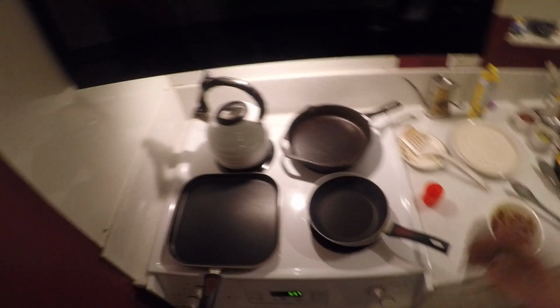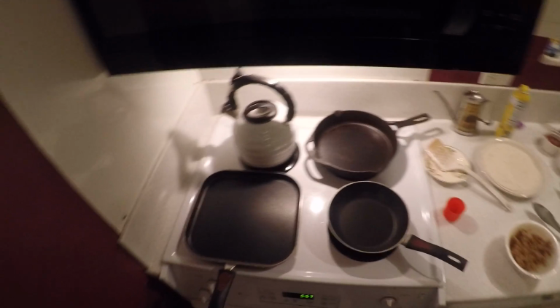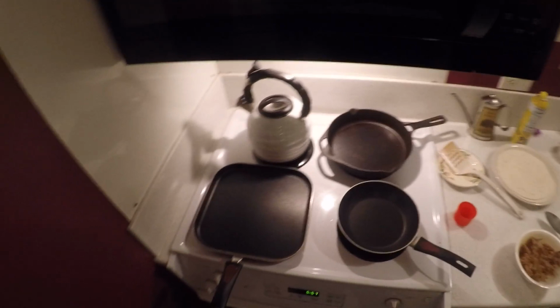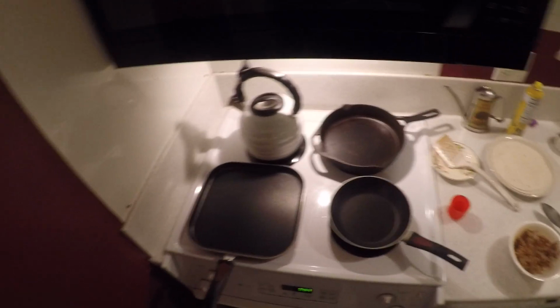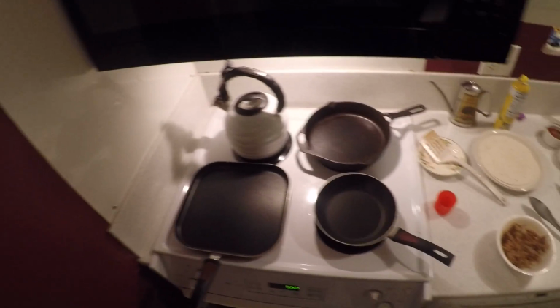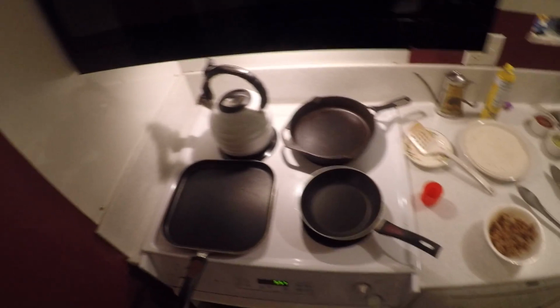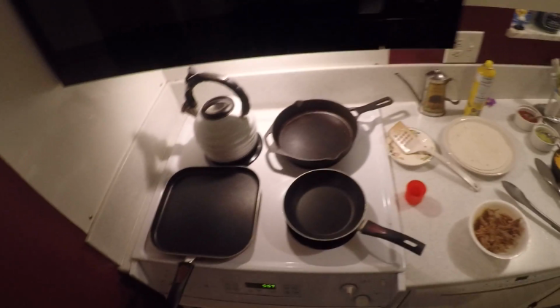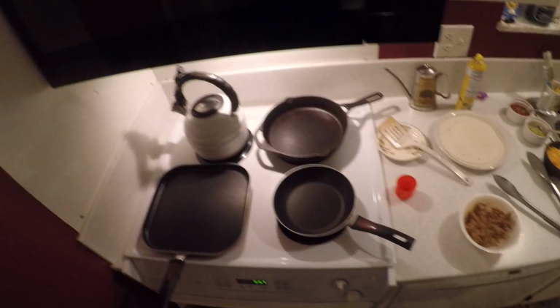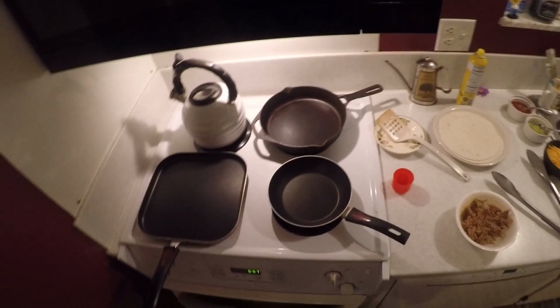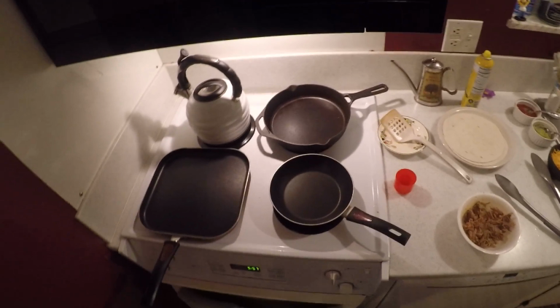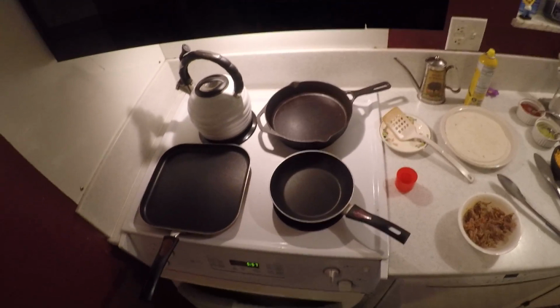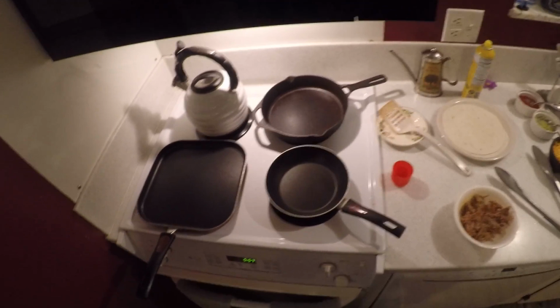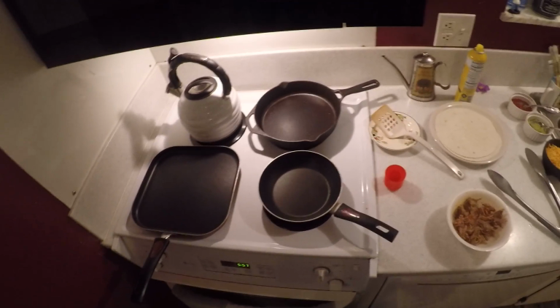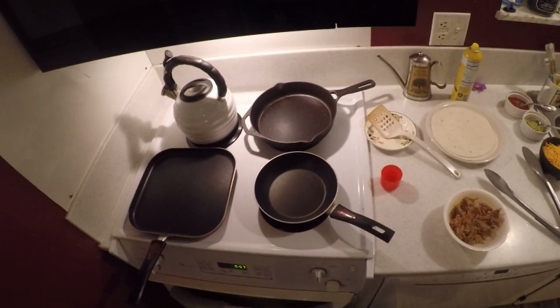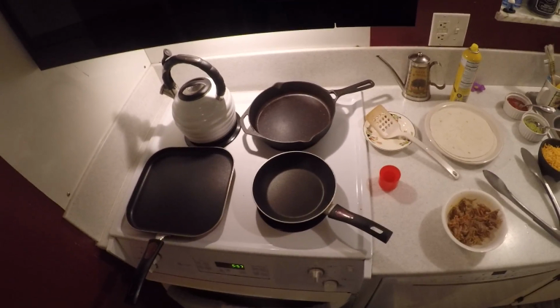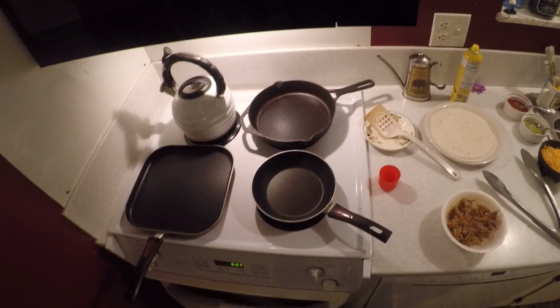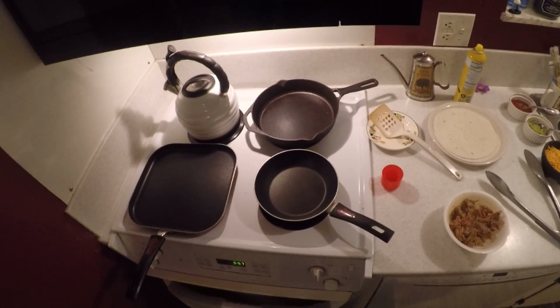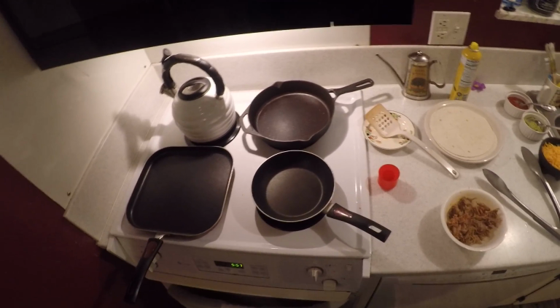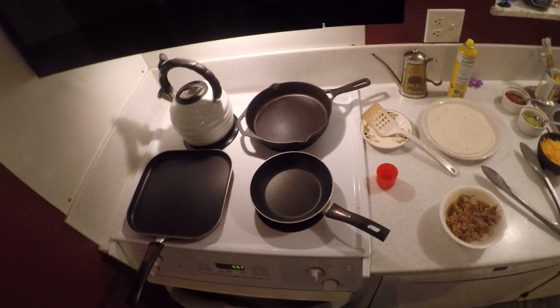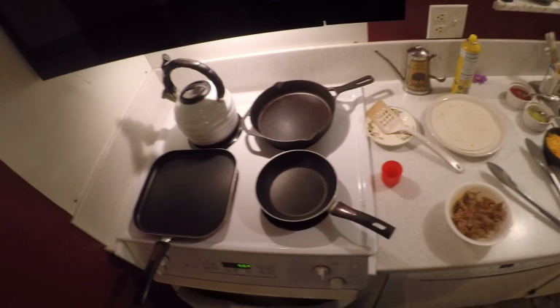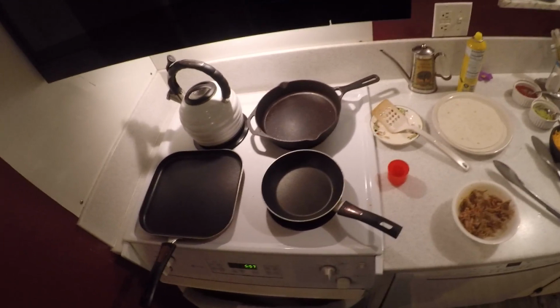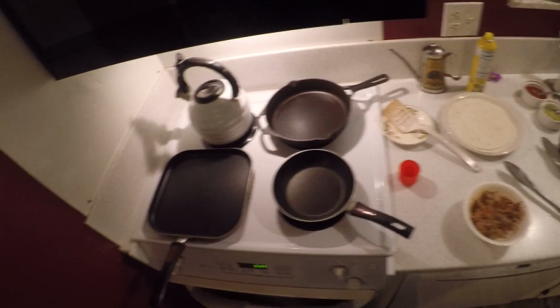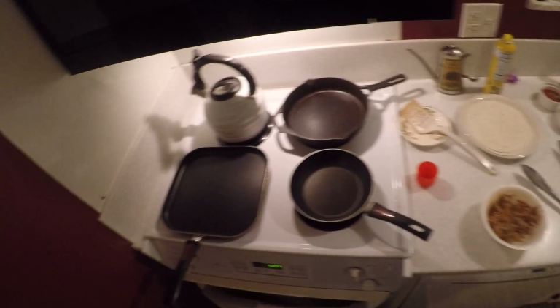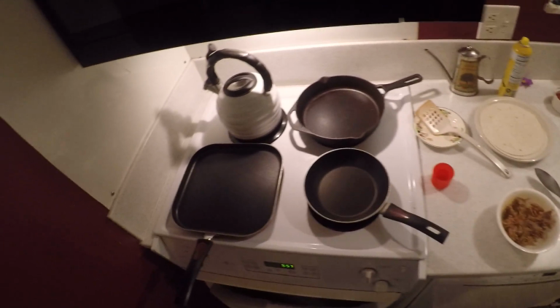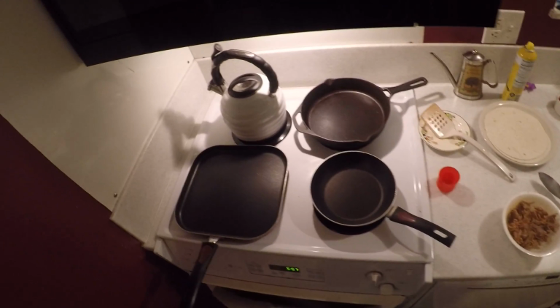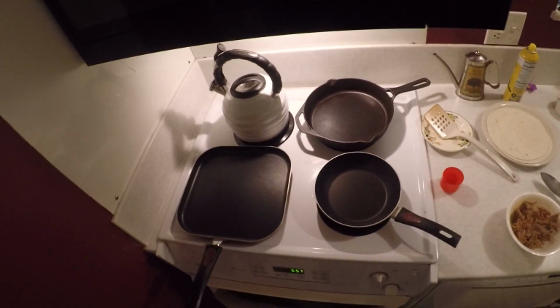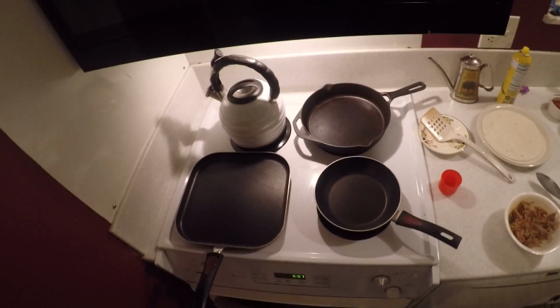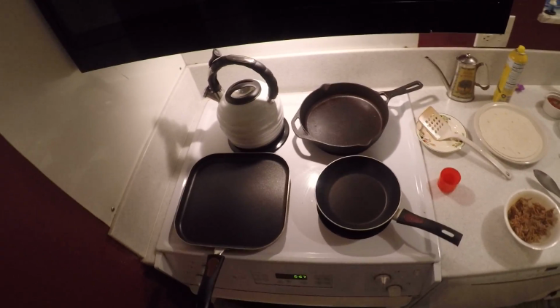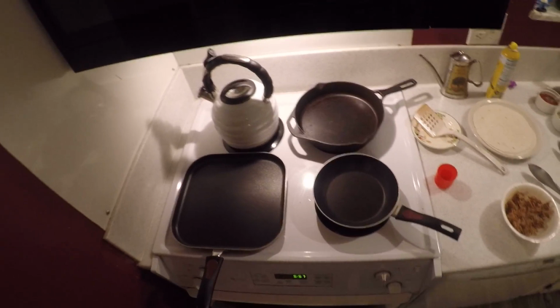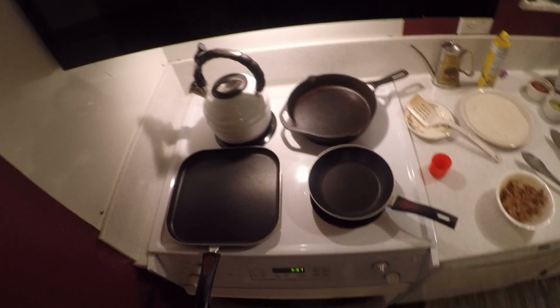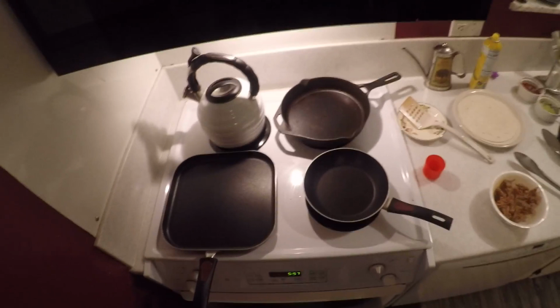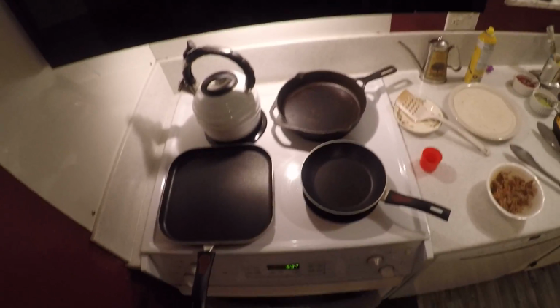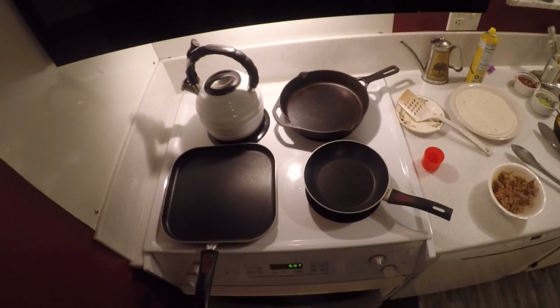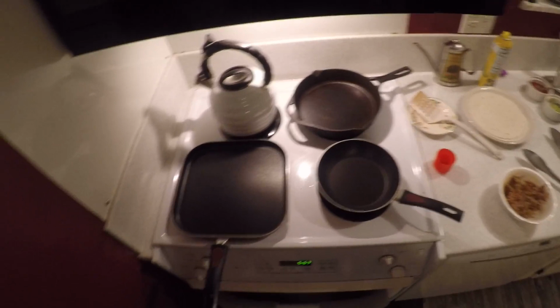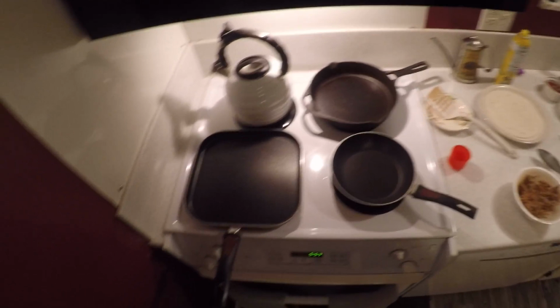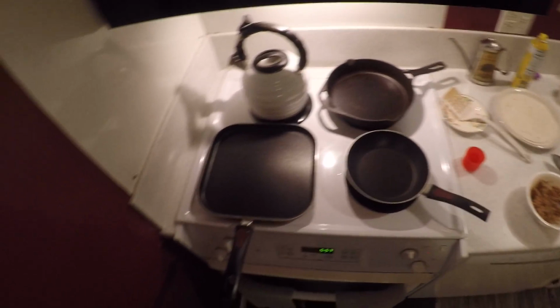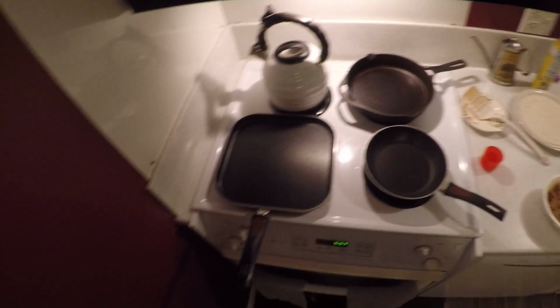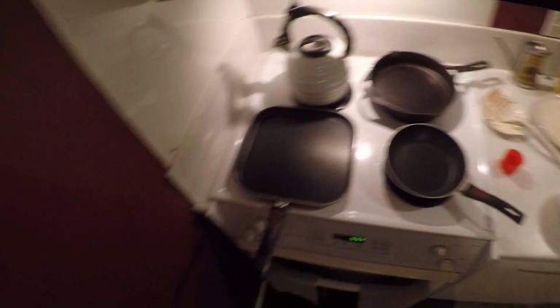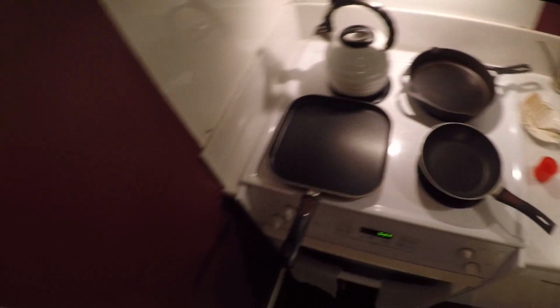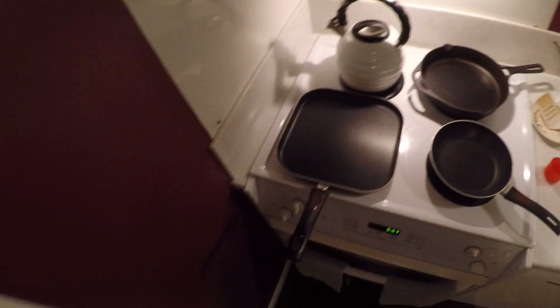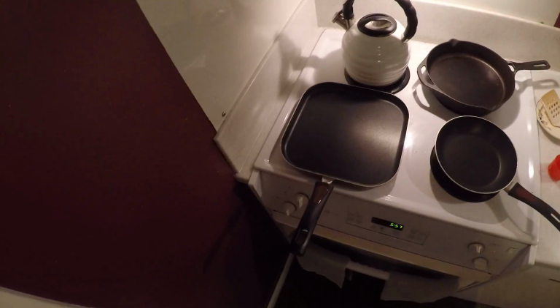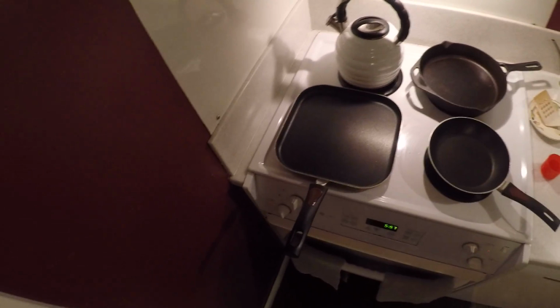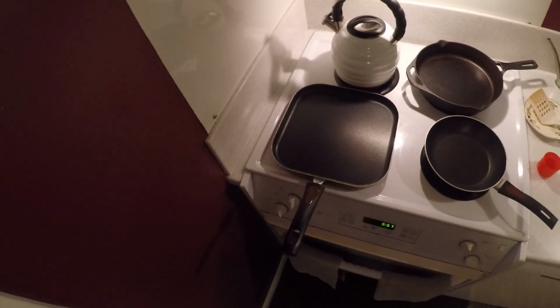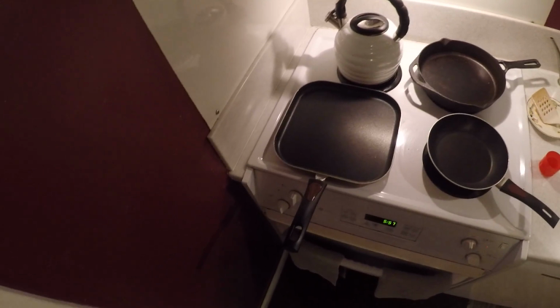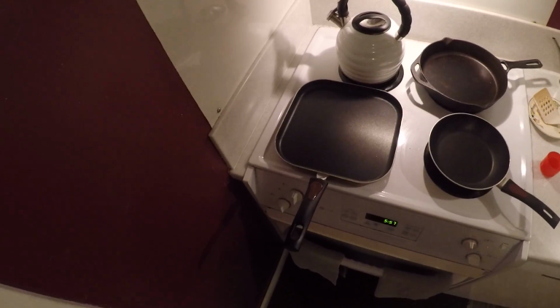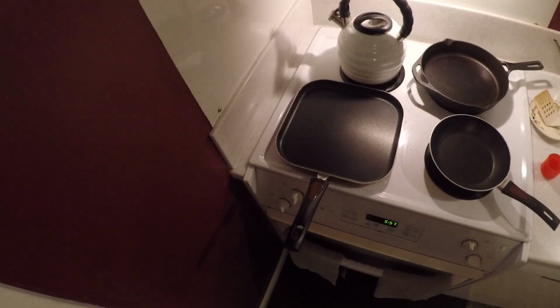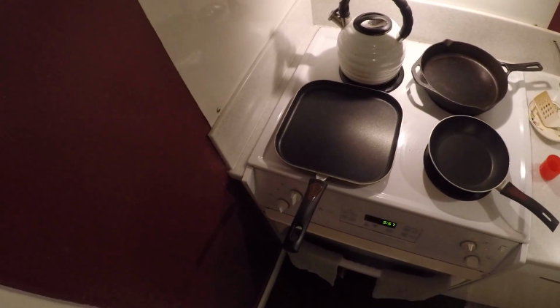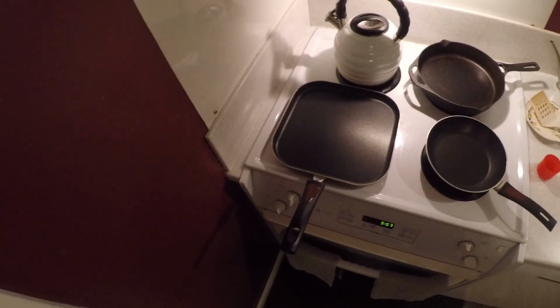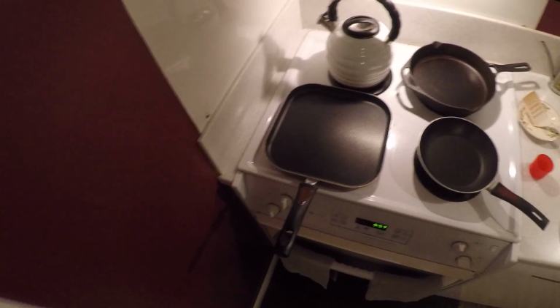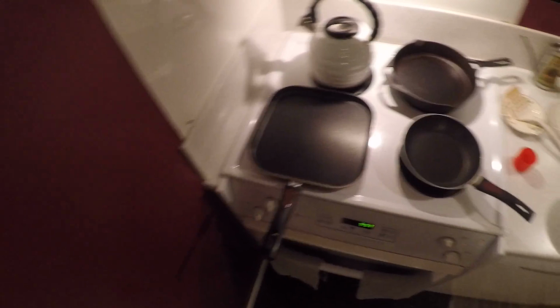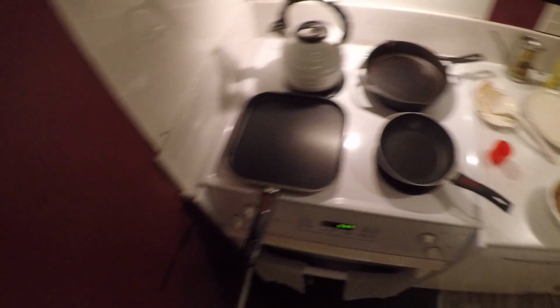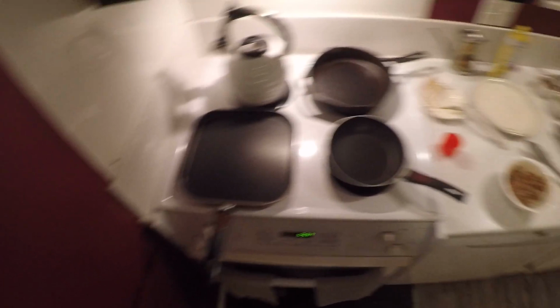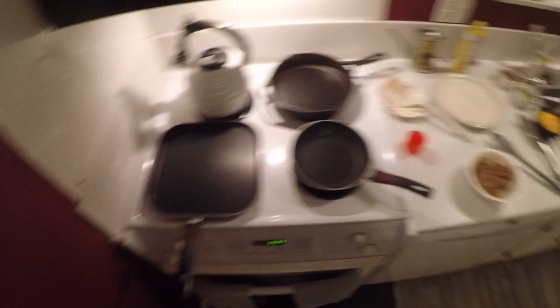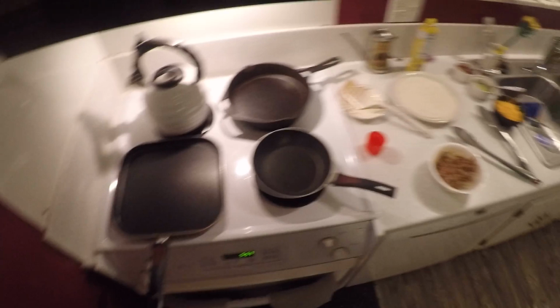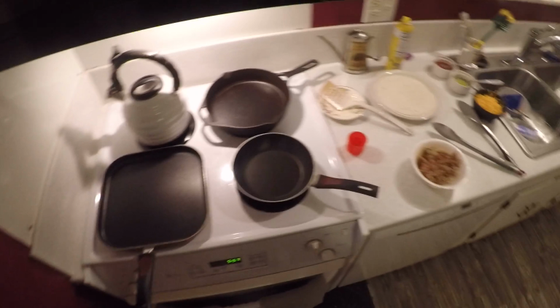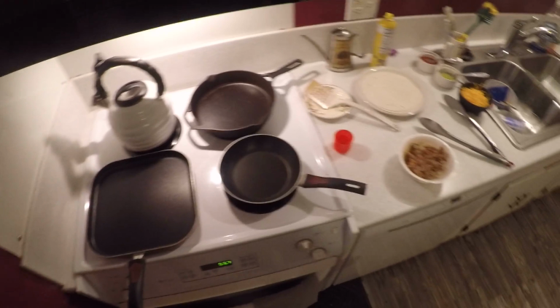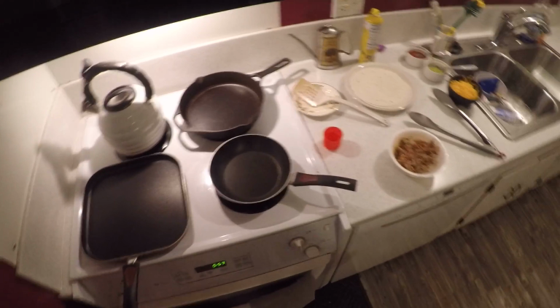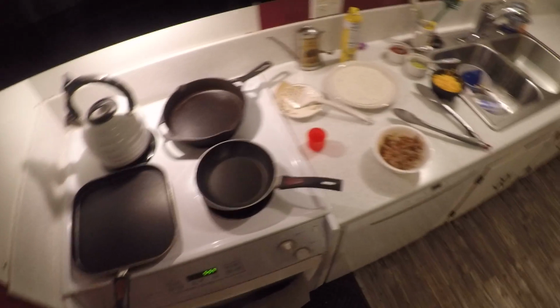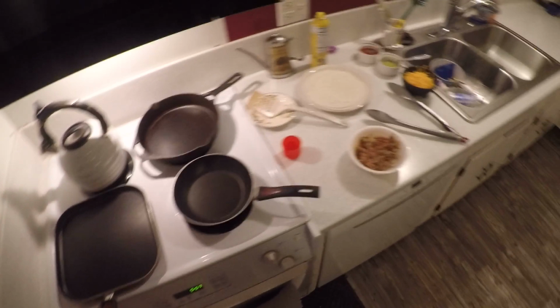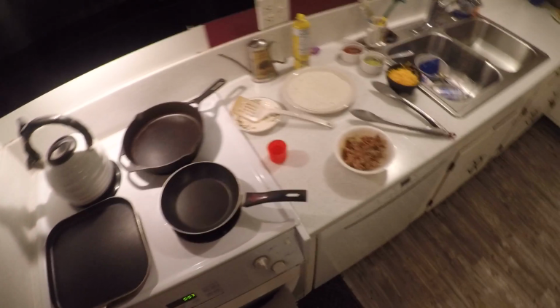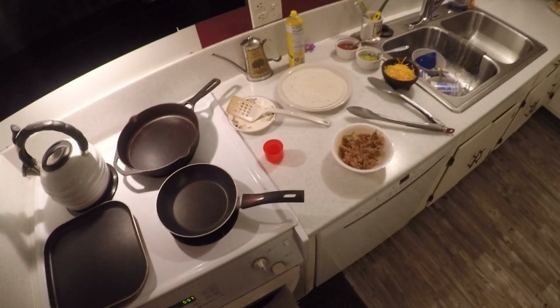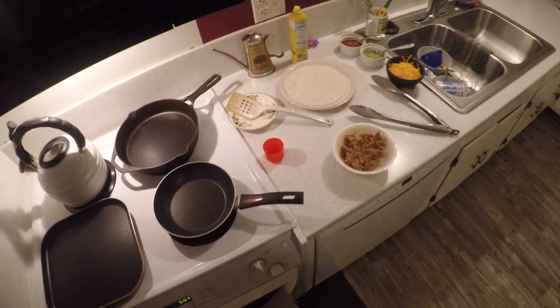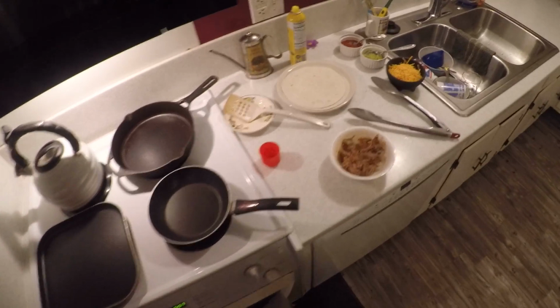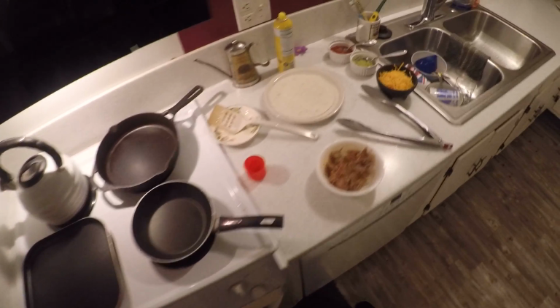Hey guys, how's everybody doing today? It's Courage Culinary and today we're making pork tacos.